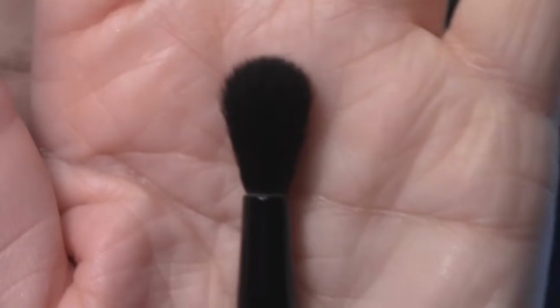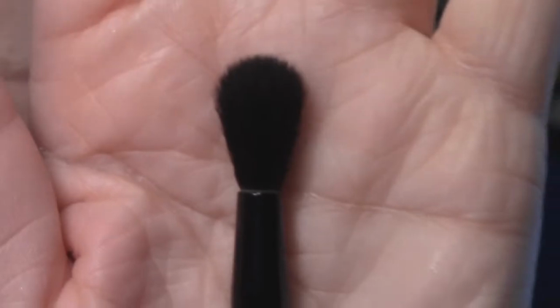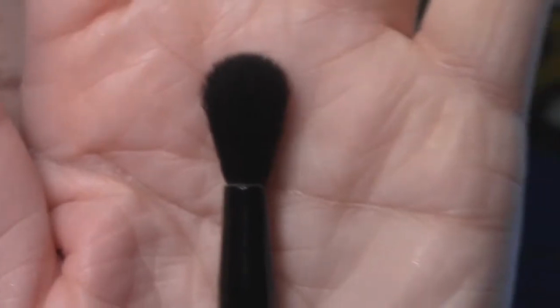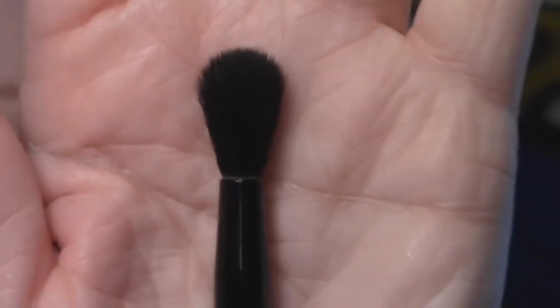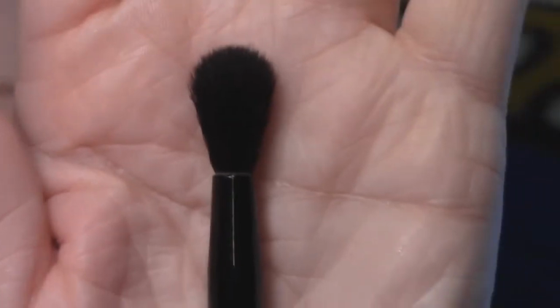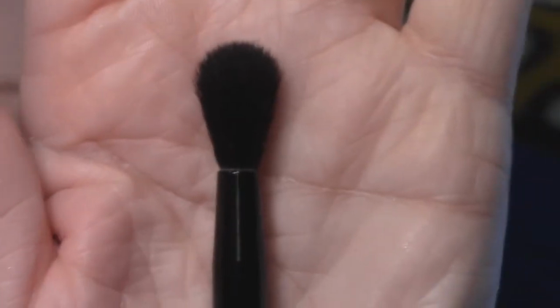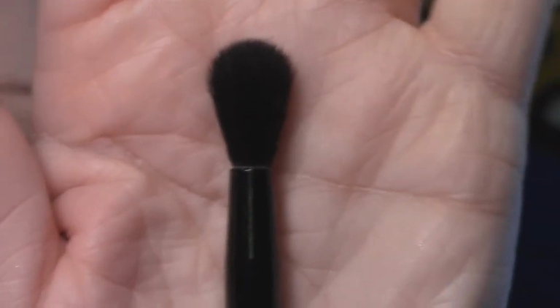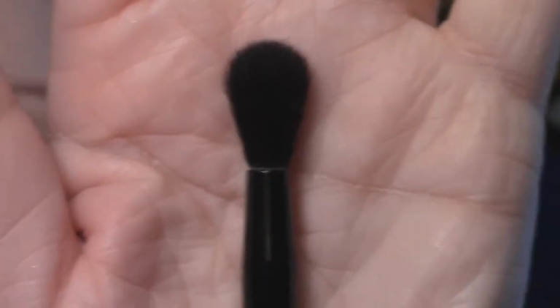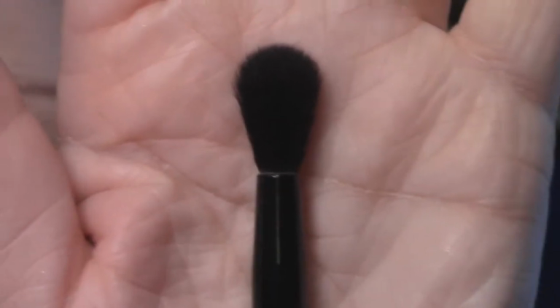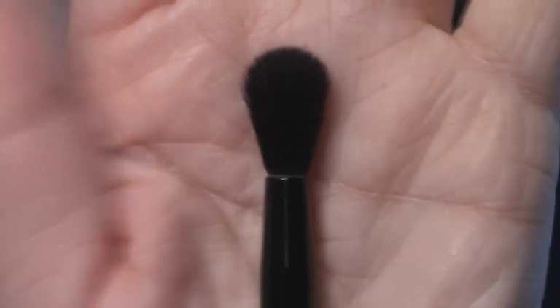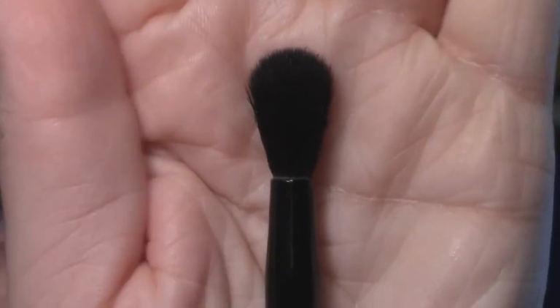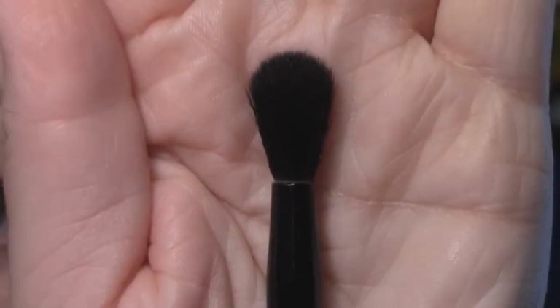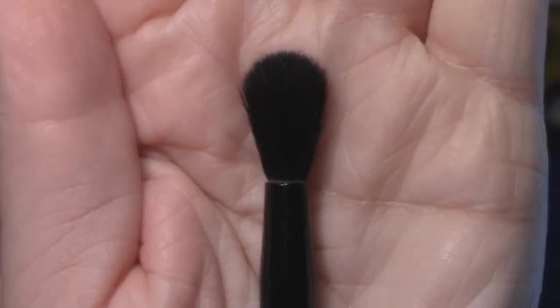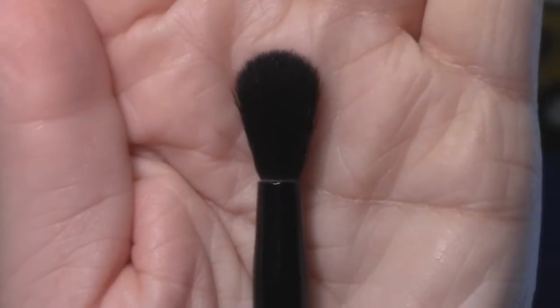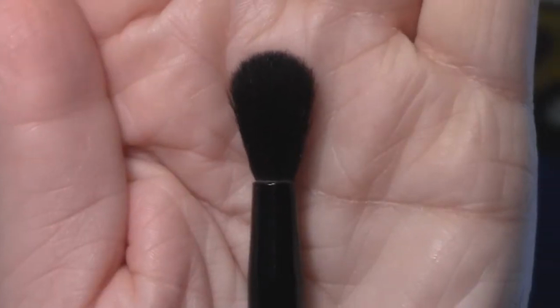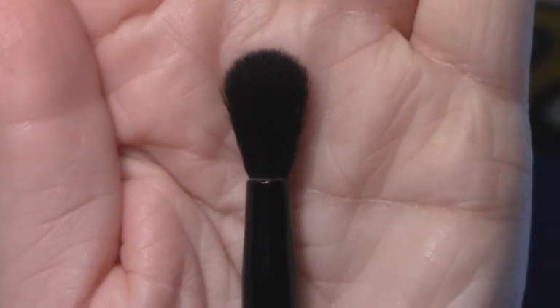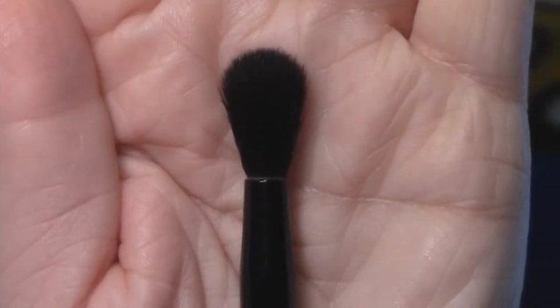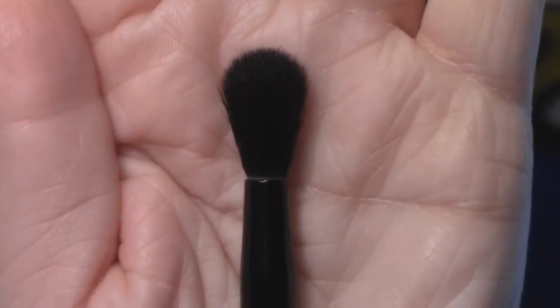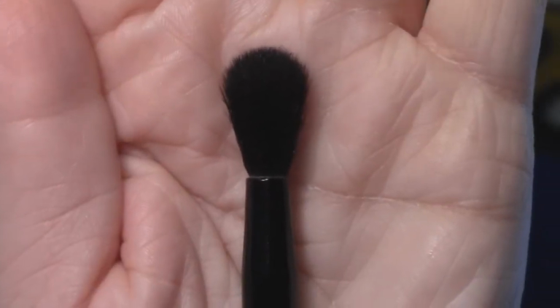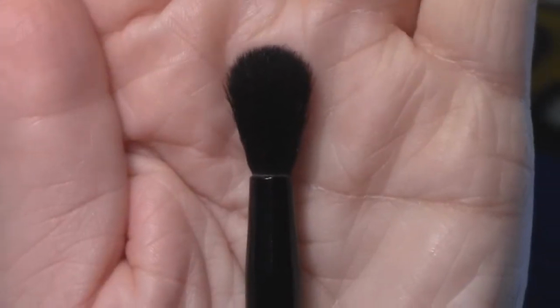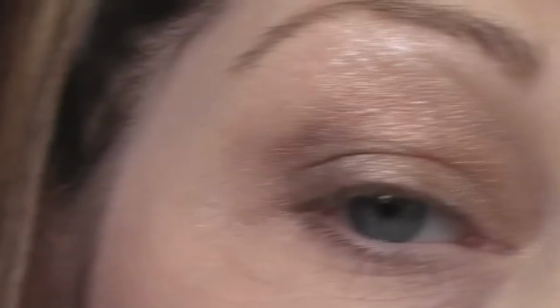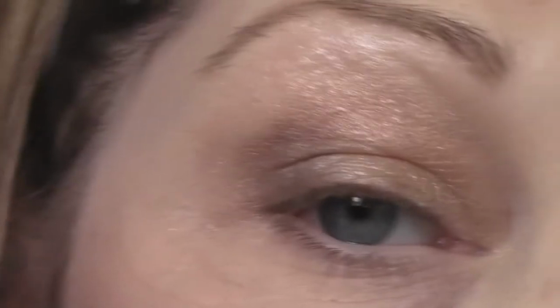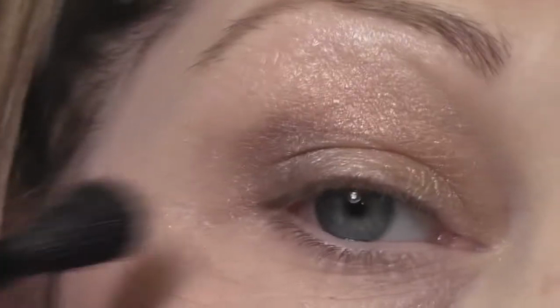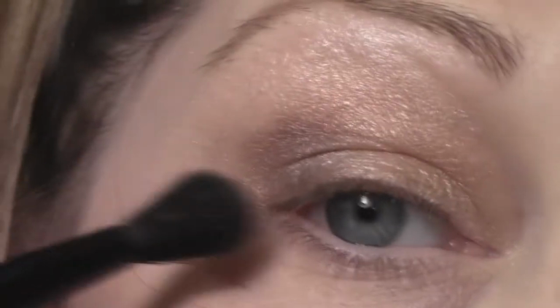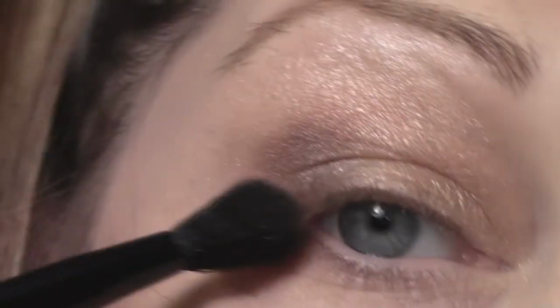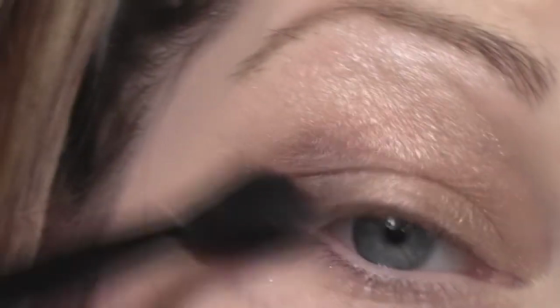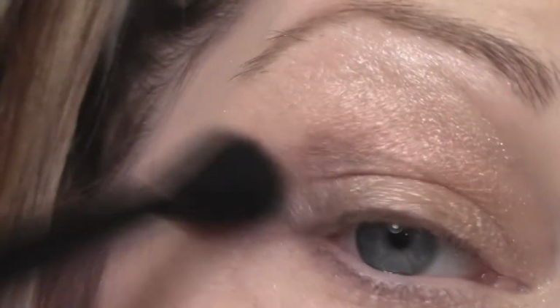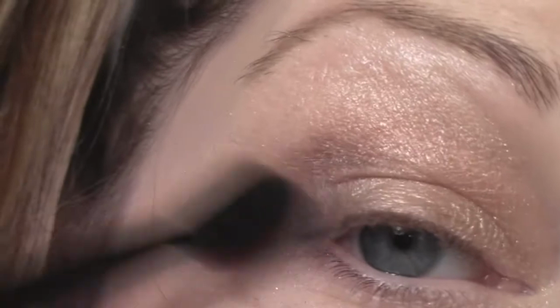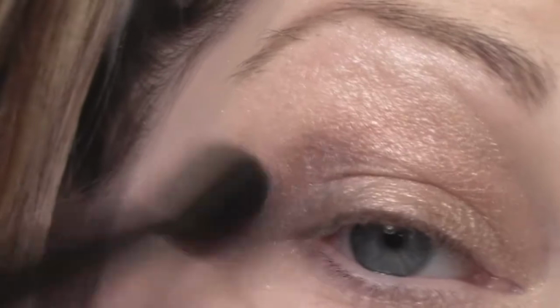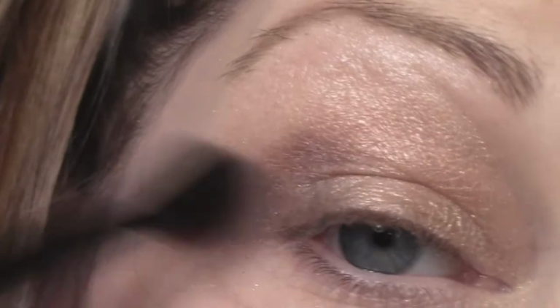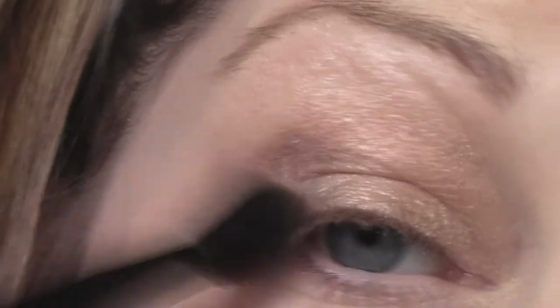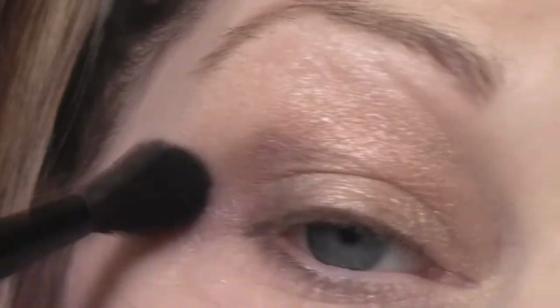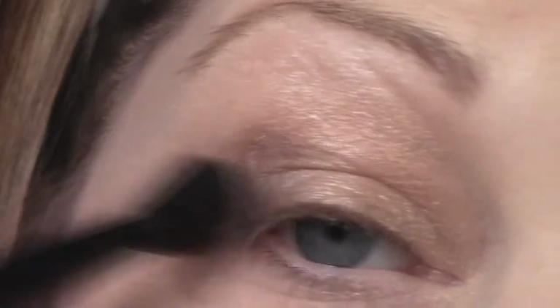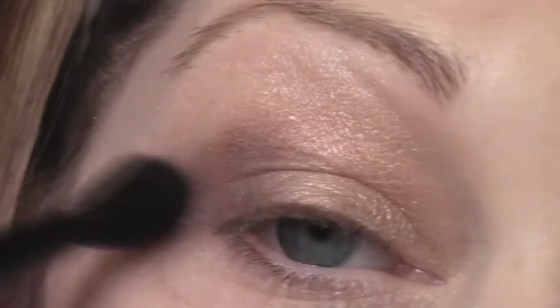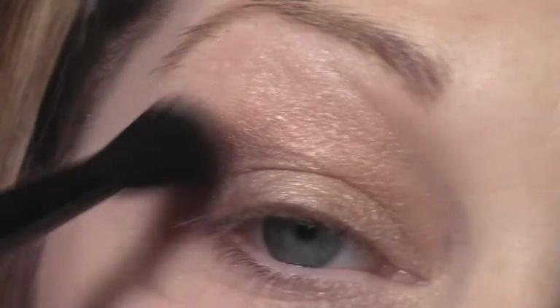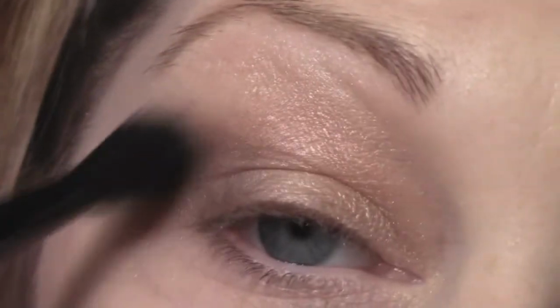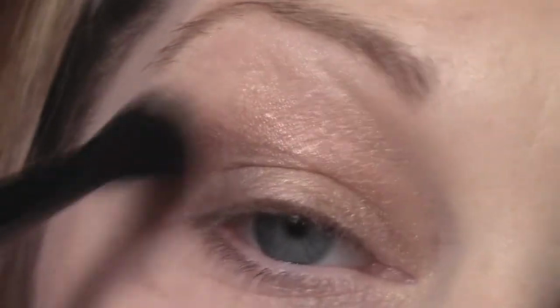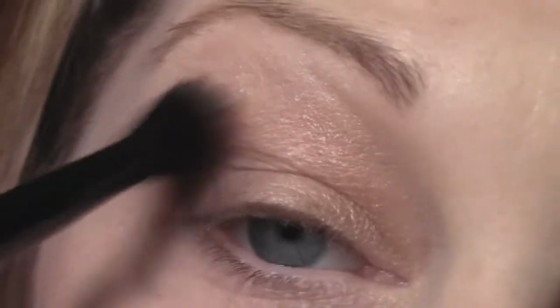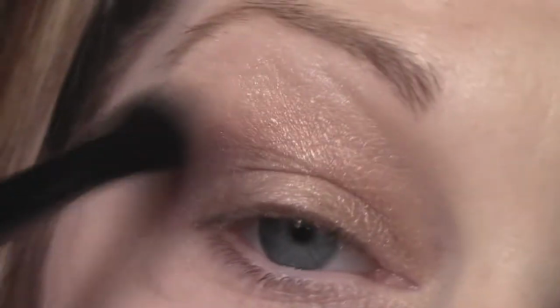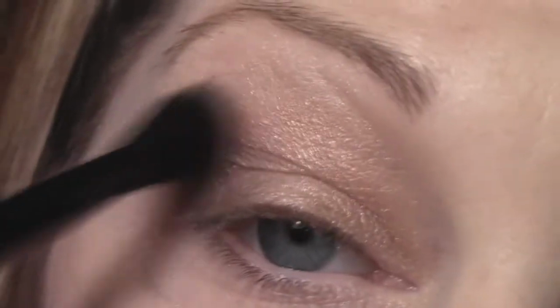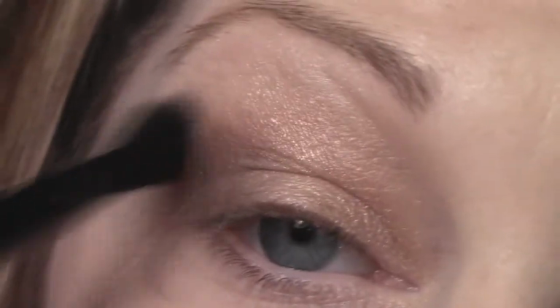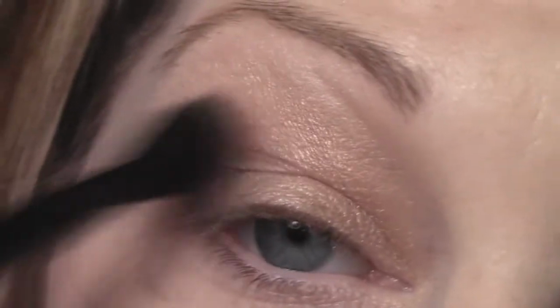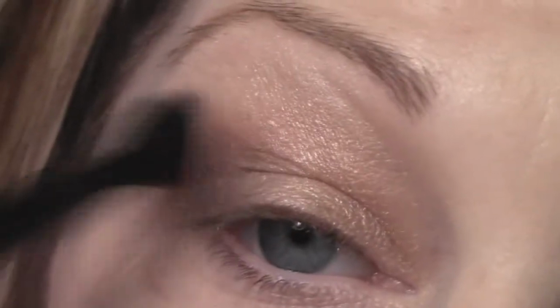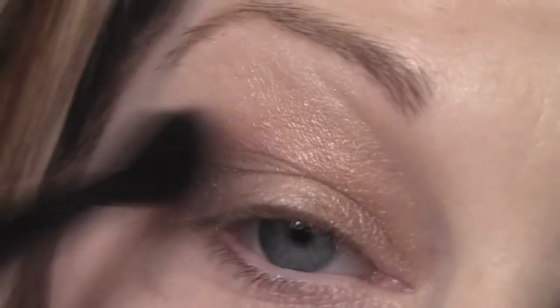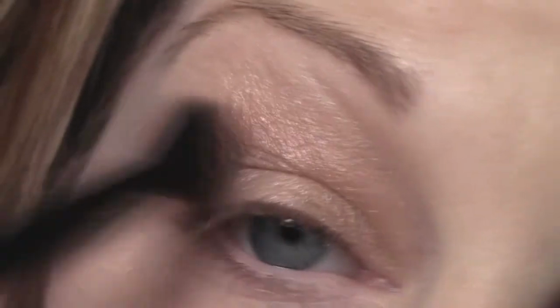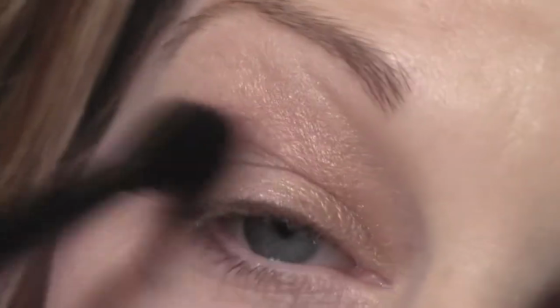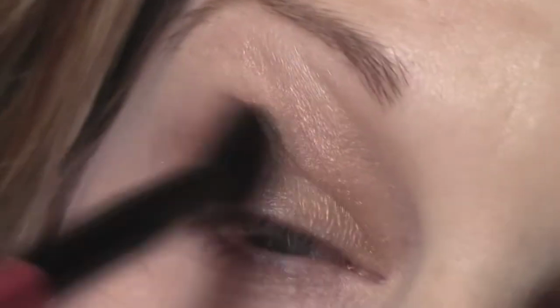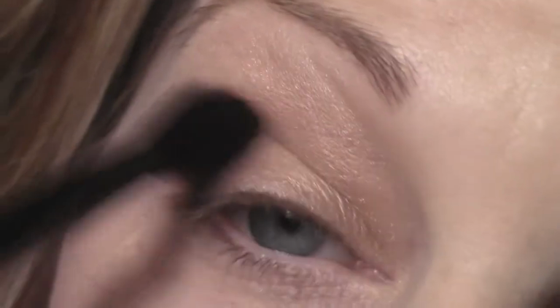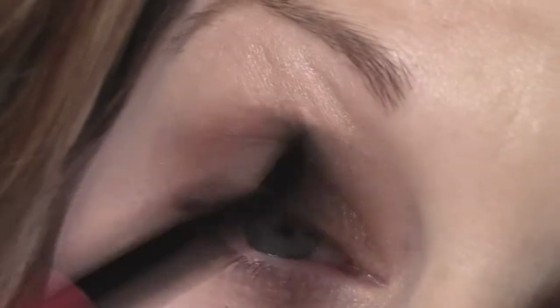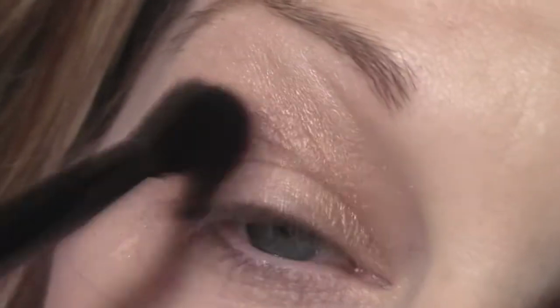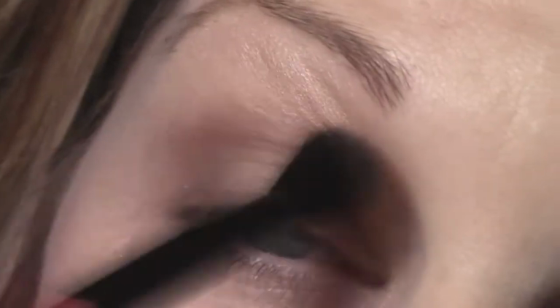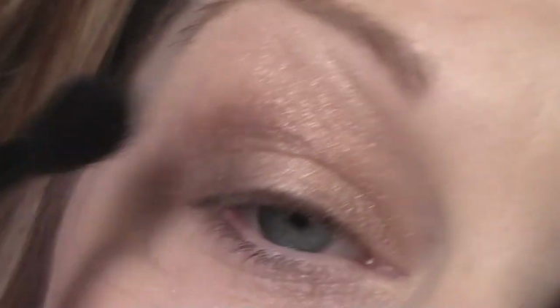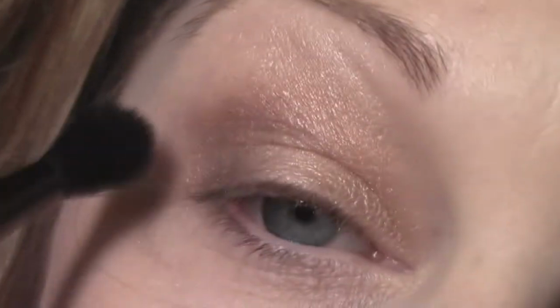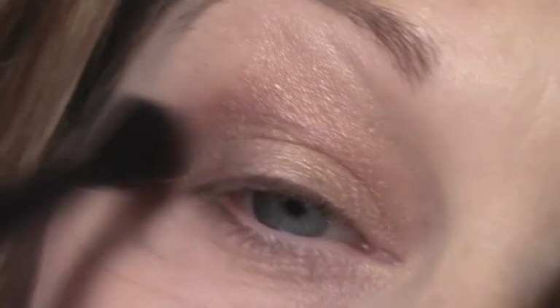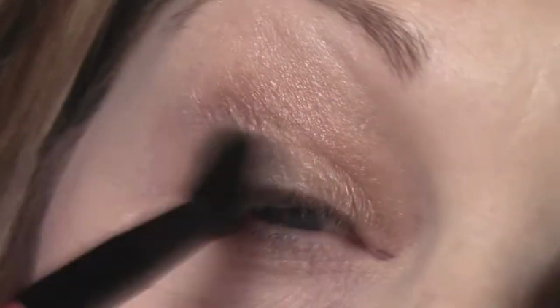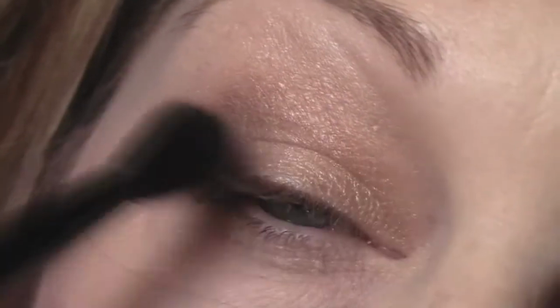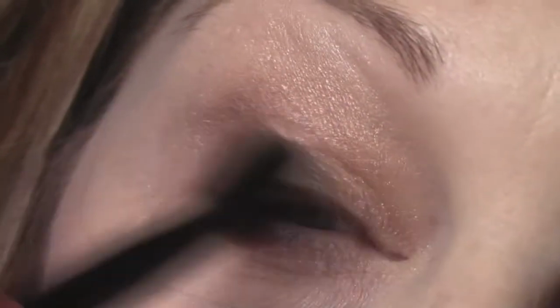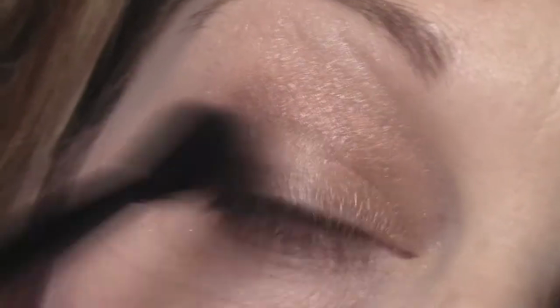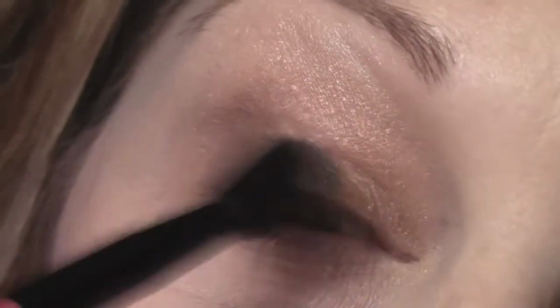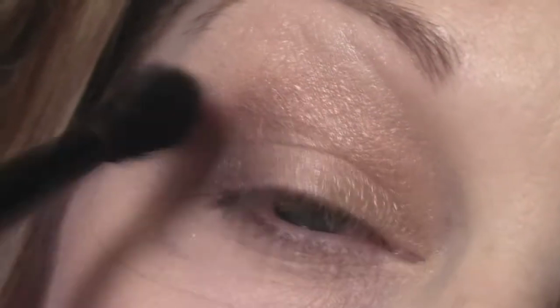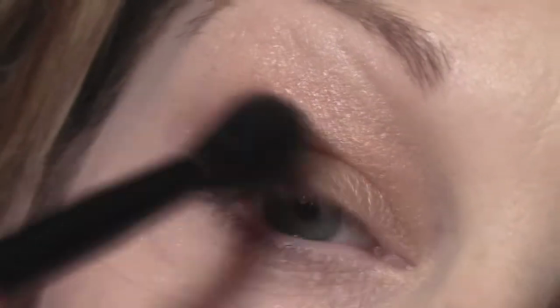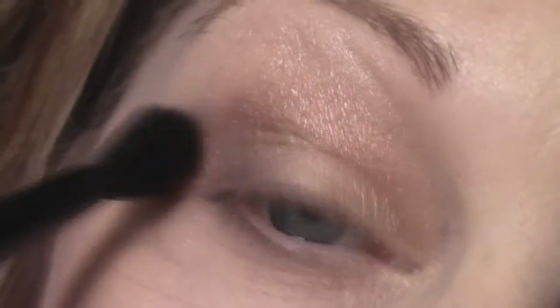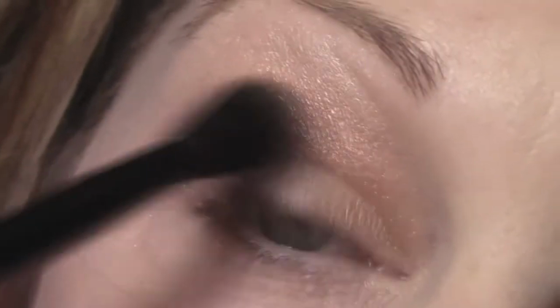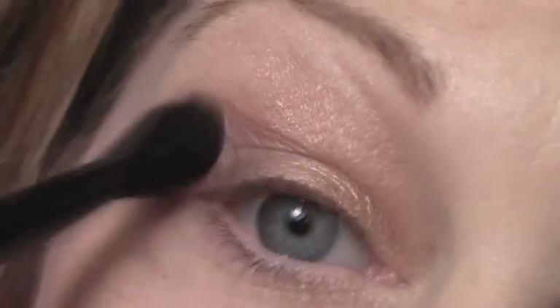Next, I'm just going to take my London Soho brush again and just blend out the edges of that brown color that we just placed.